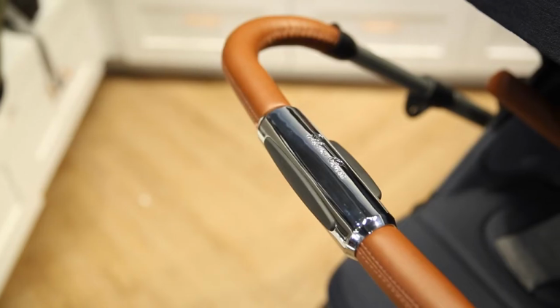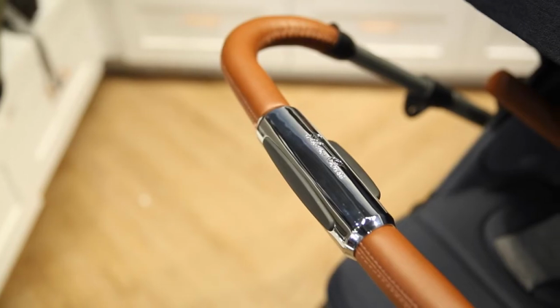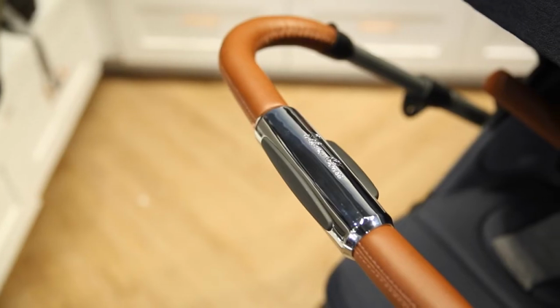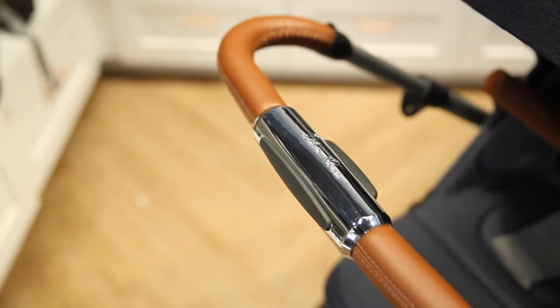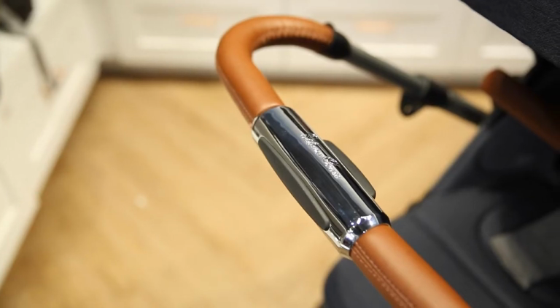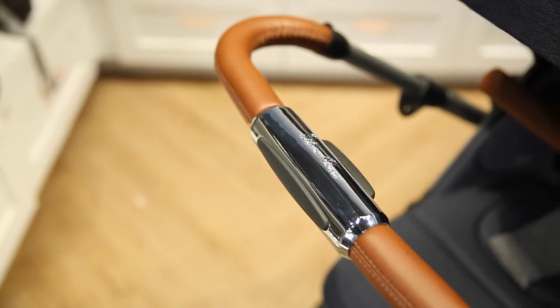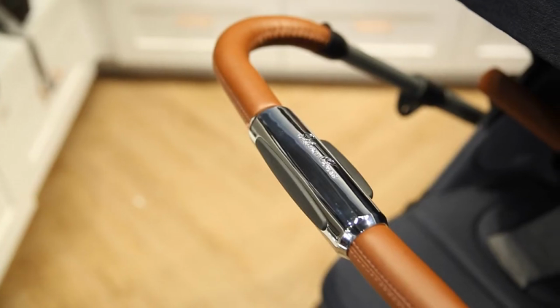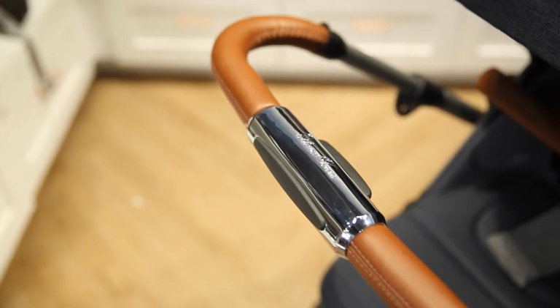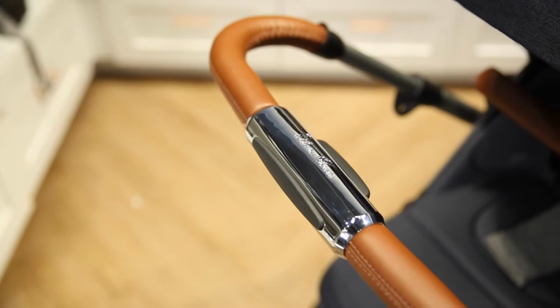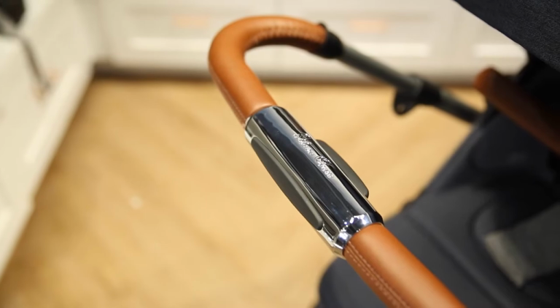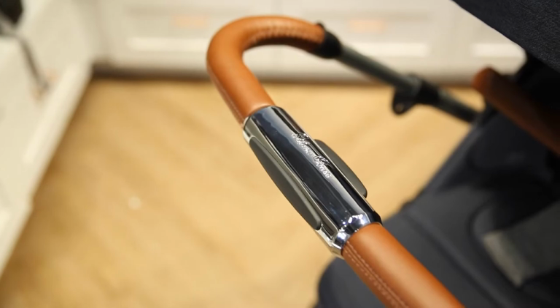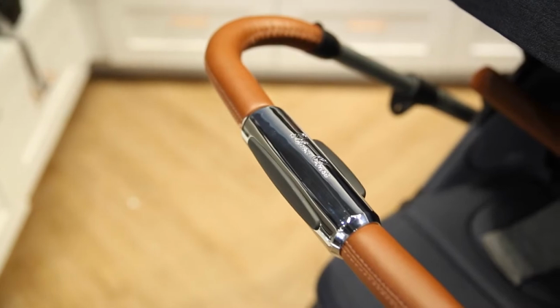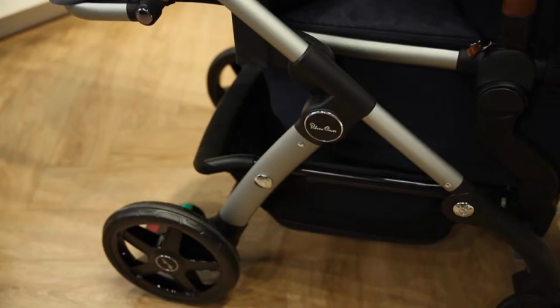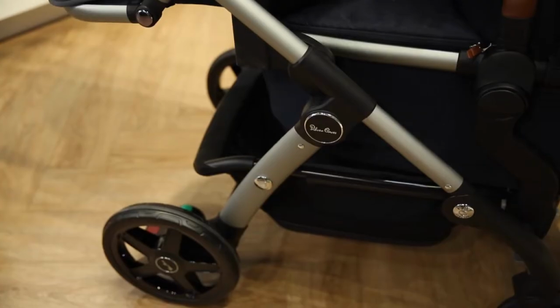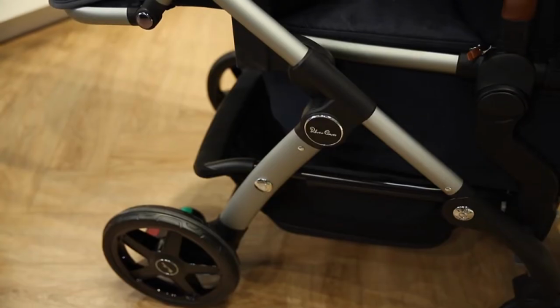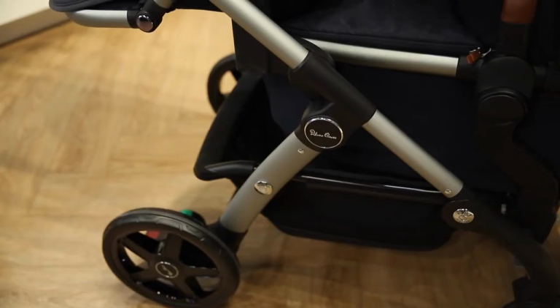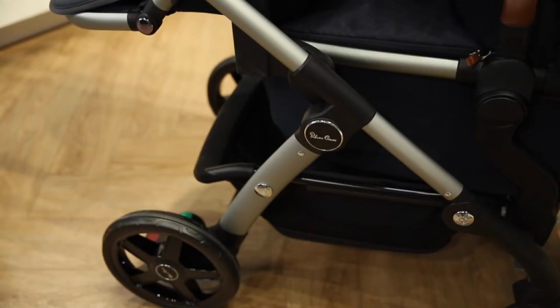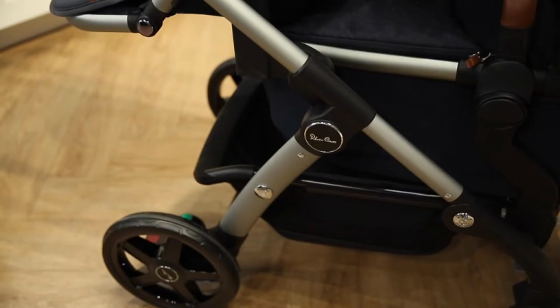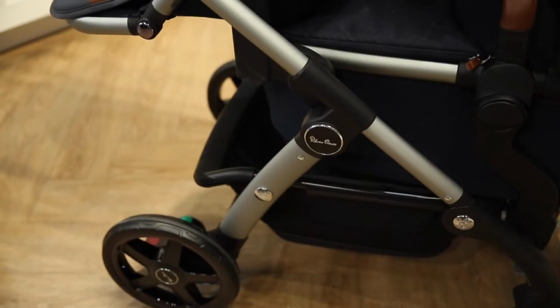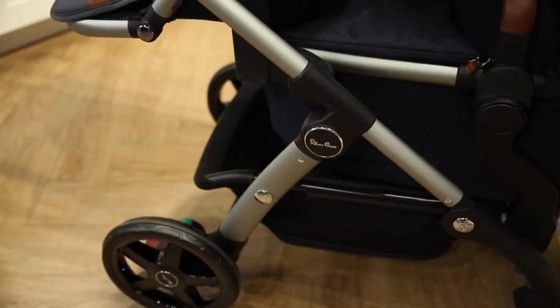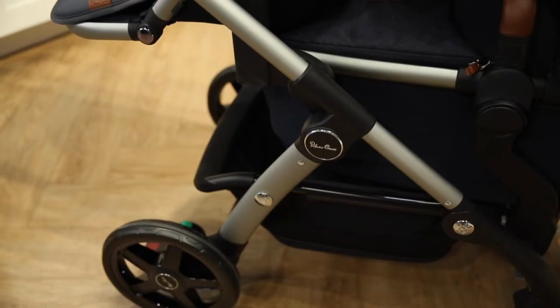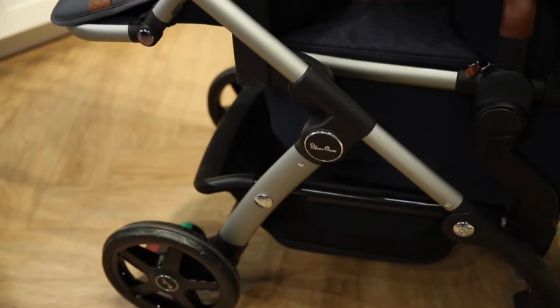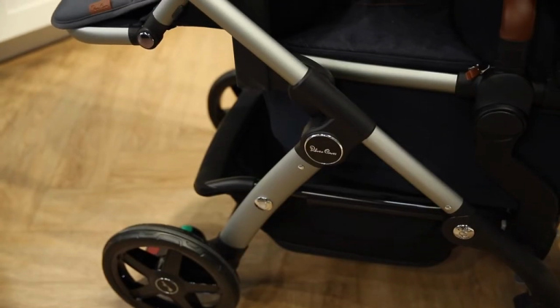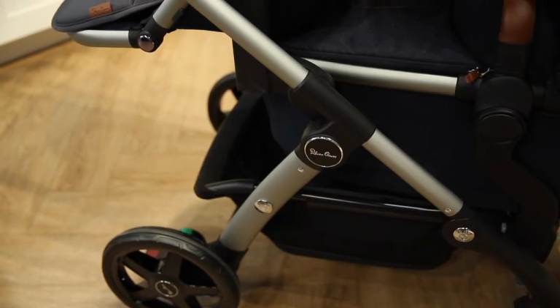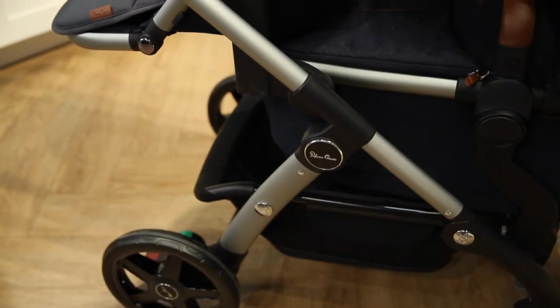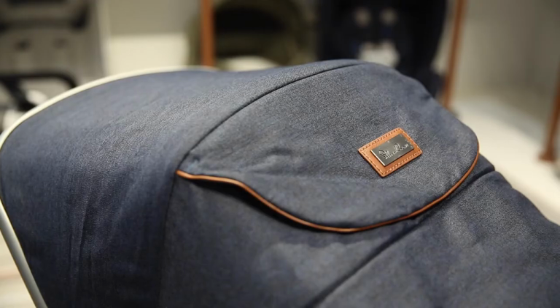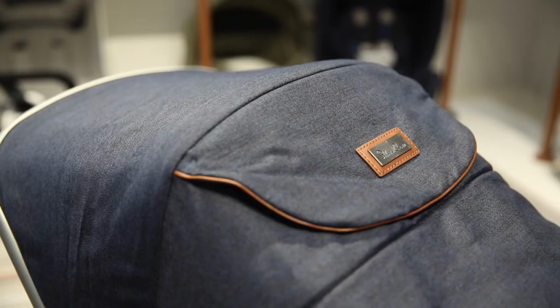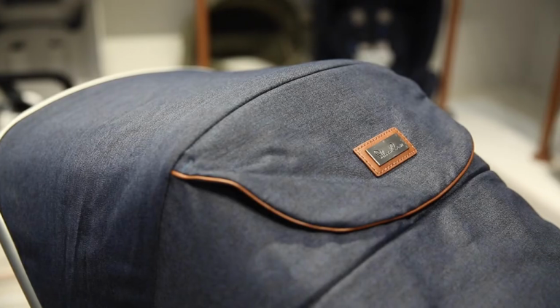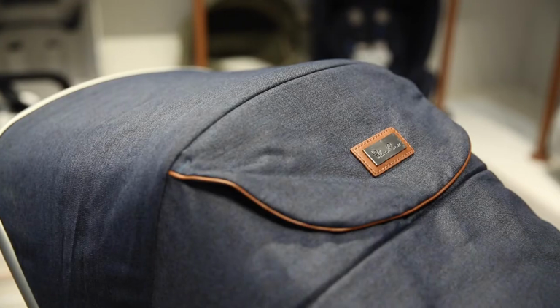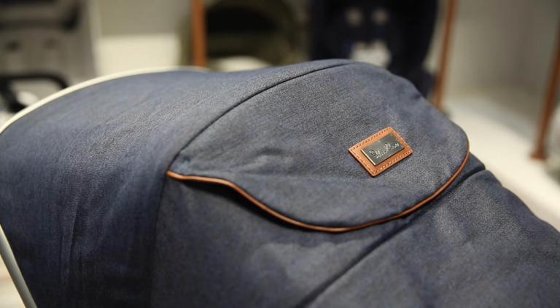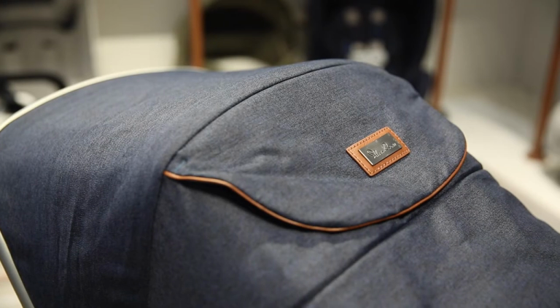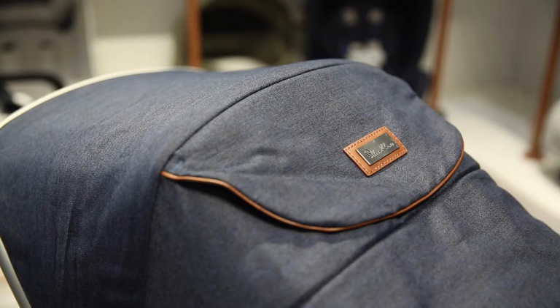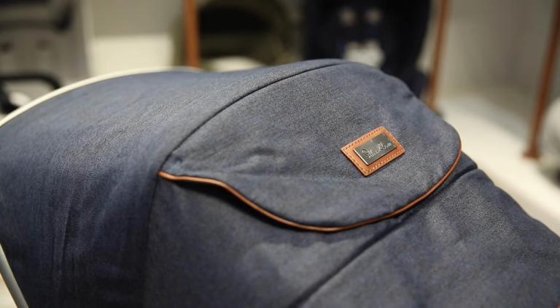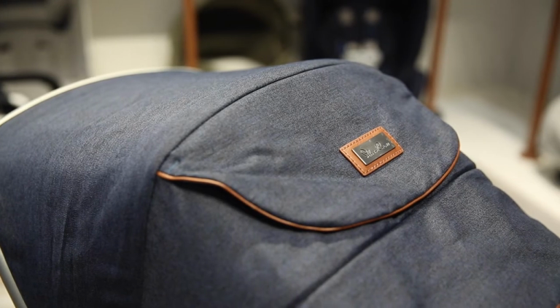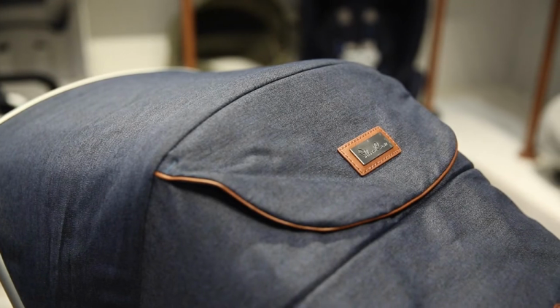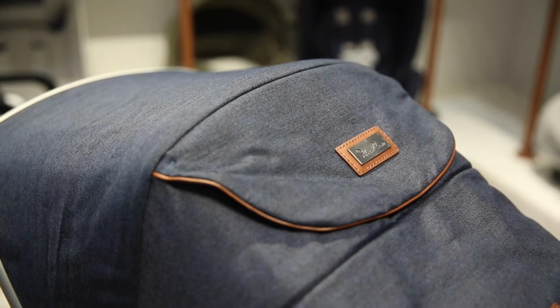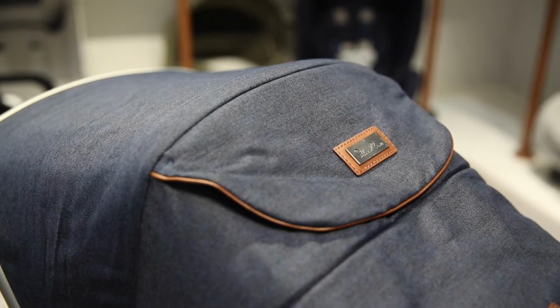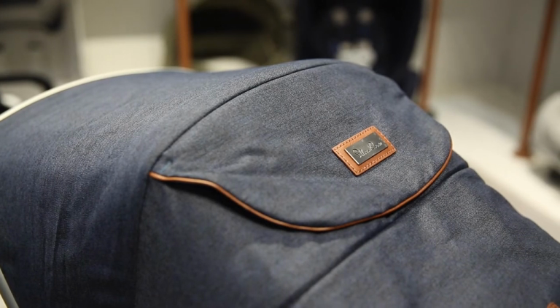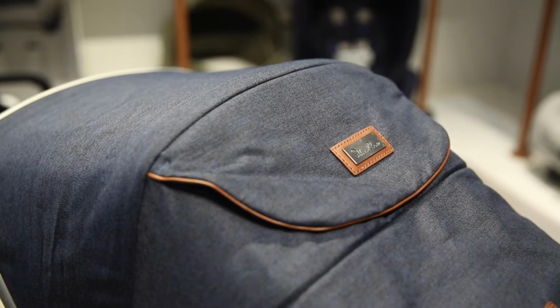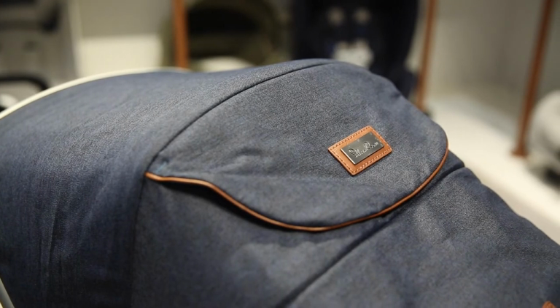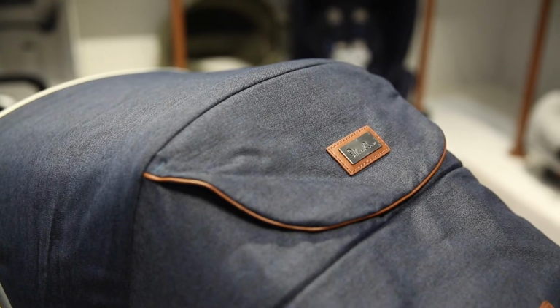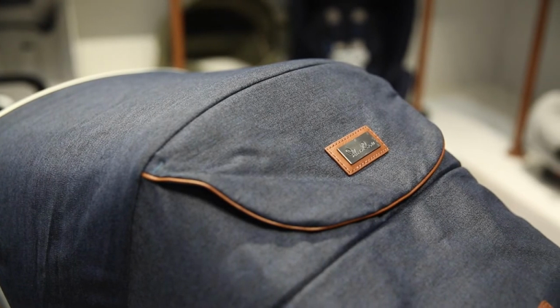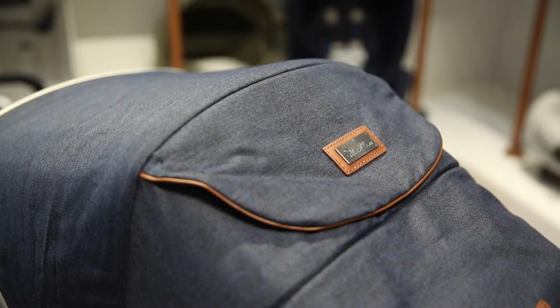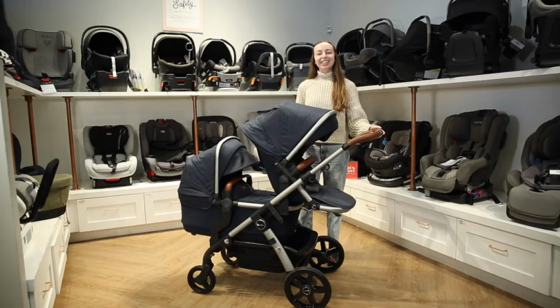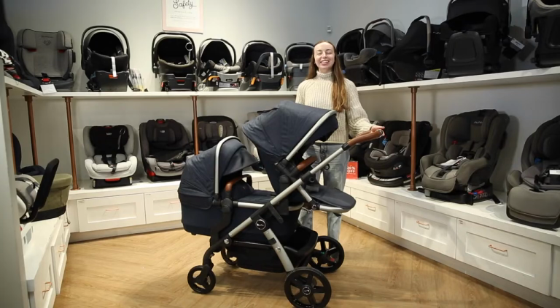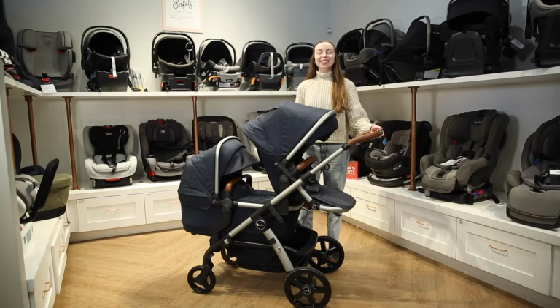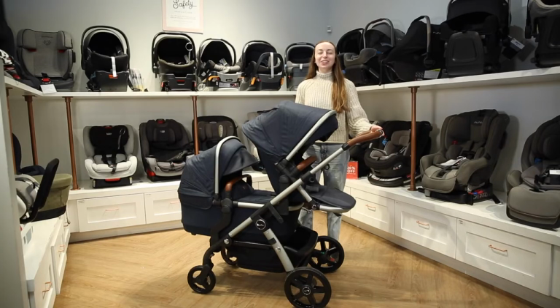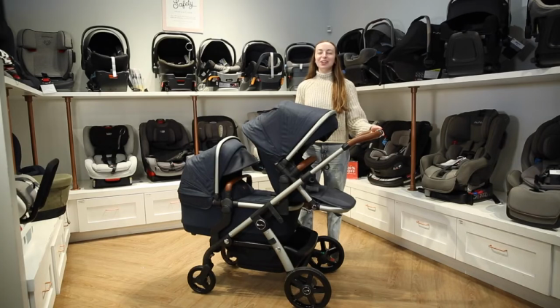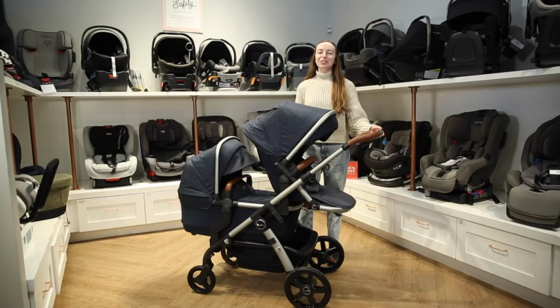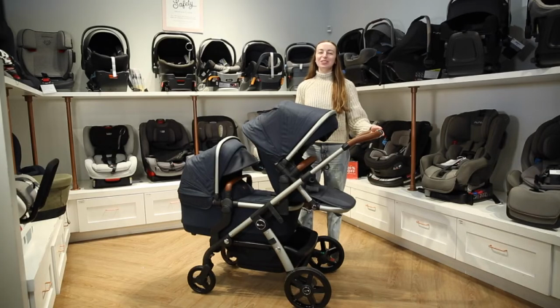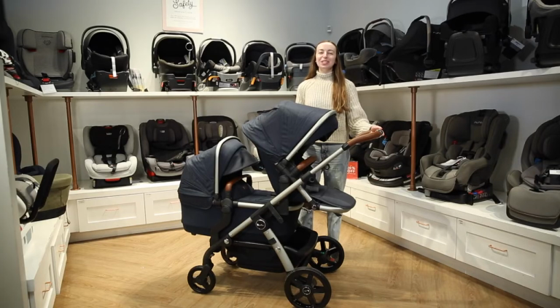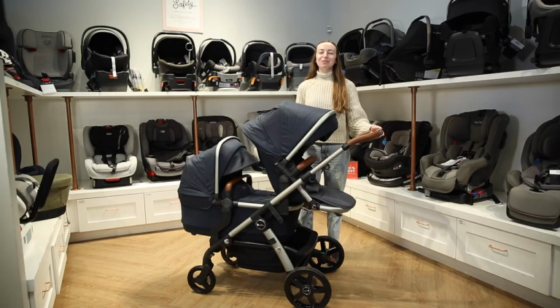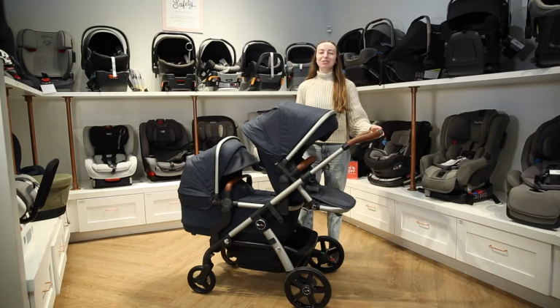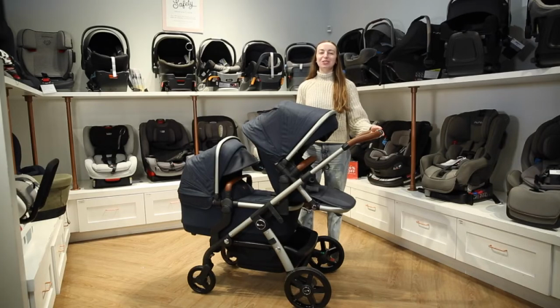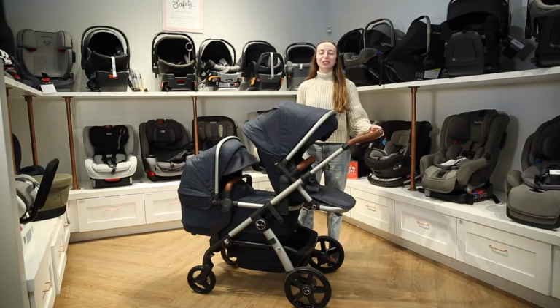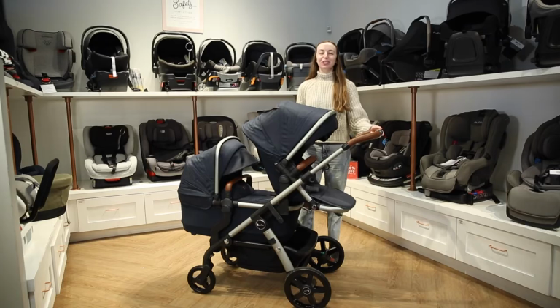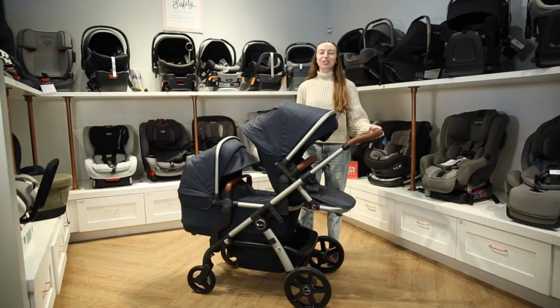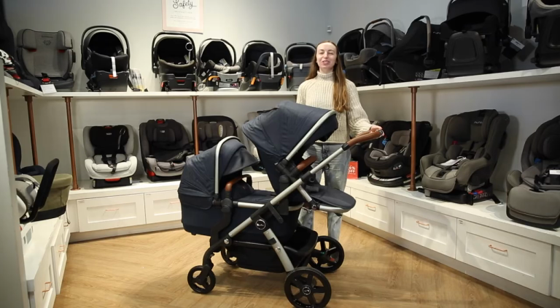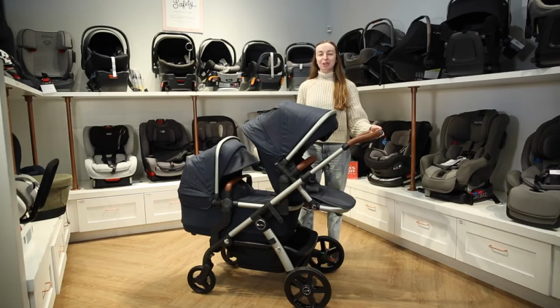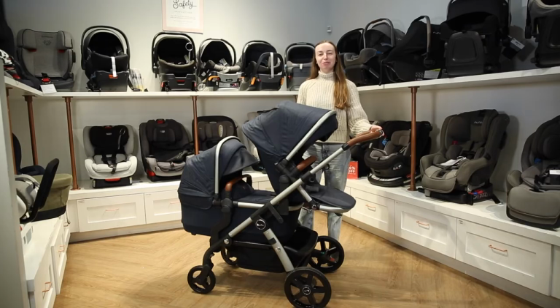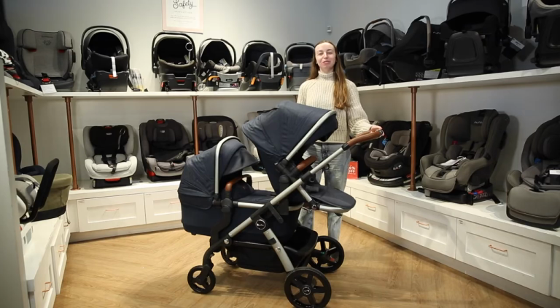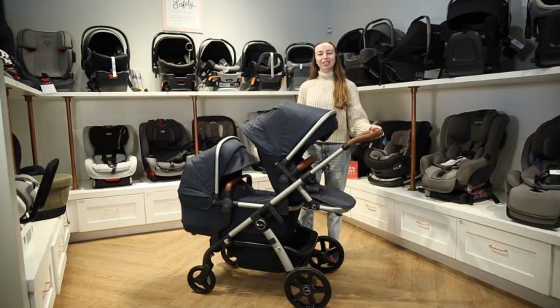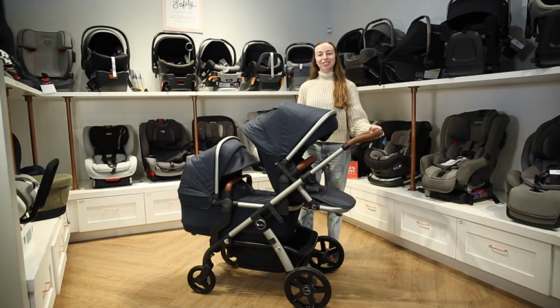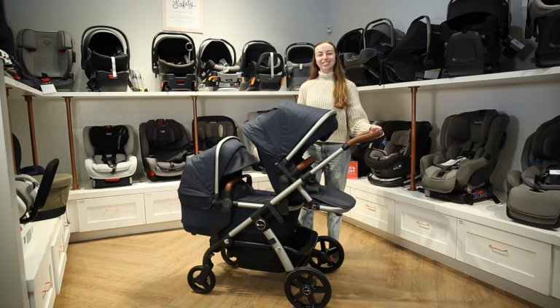One of our favourite features is the chrome and leather detailing you can find throughout the stroller. Now let's go over some of the stroller's notable features.